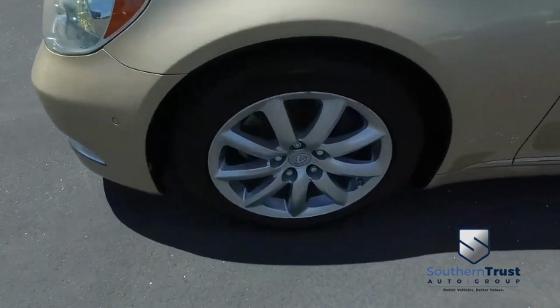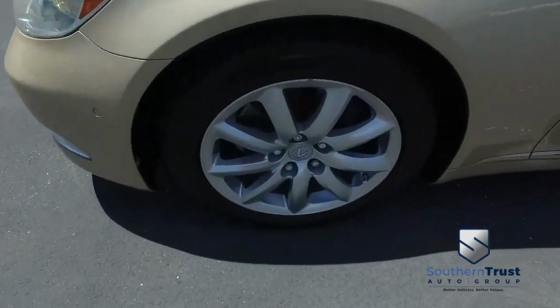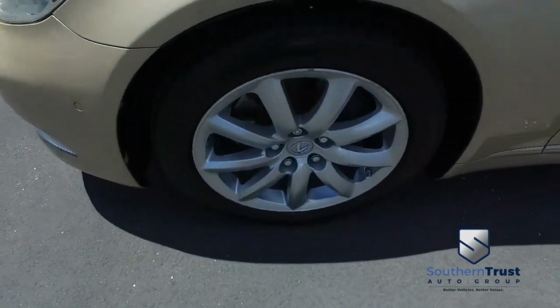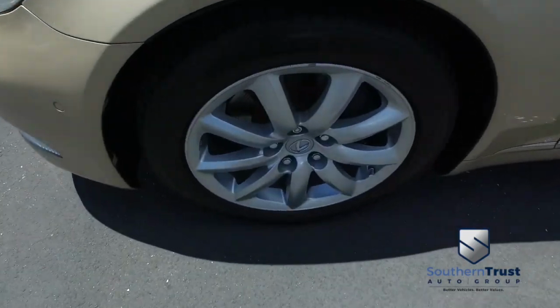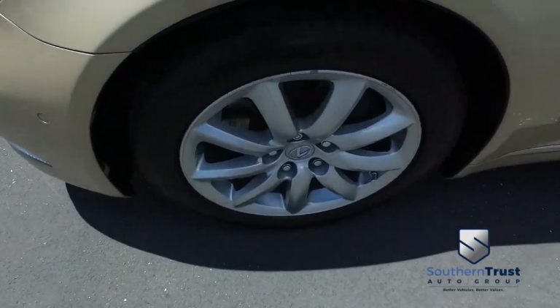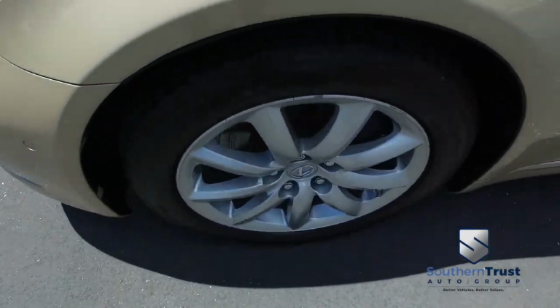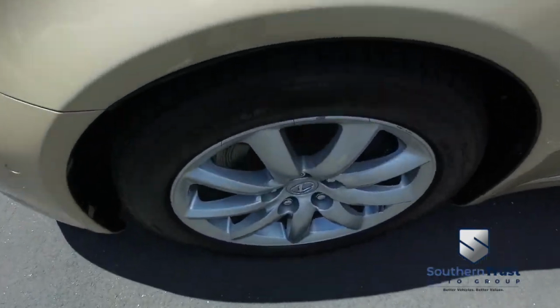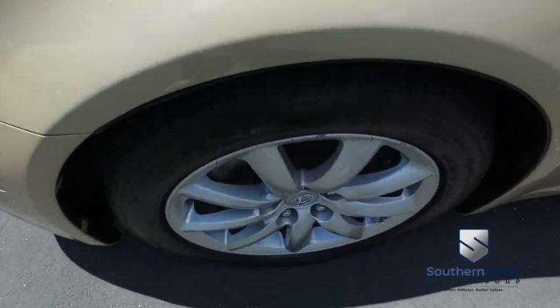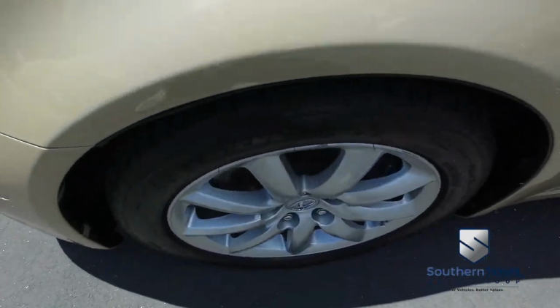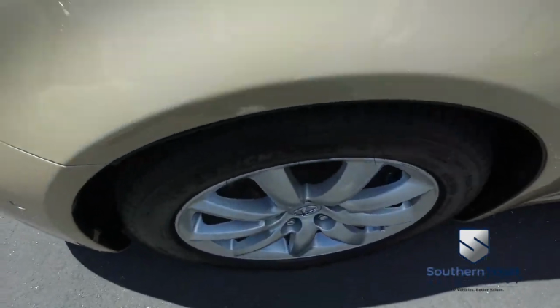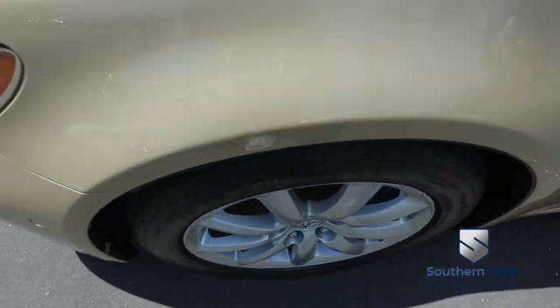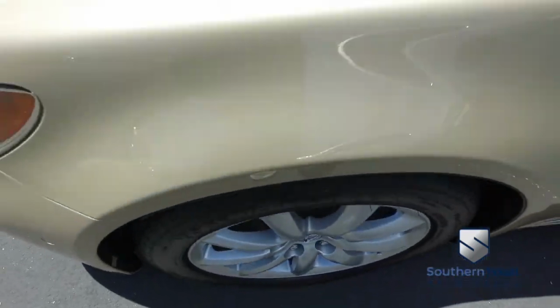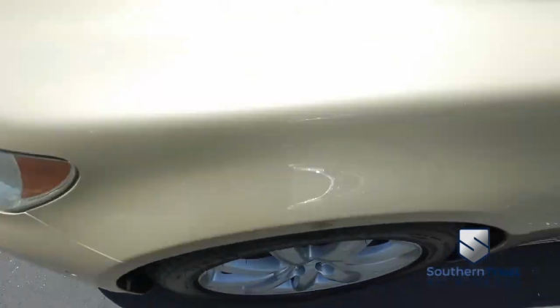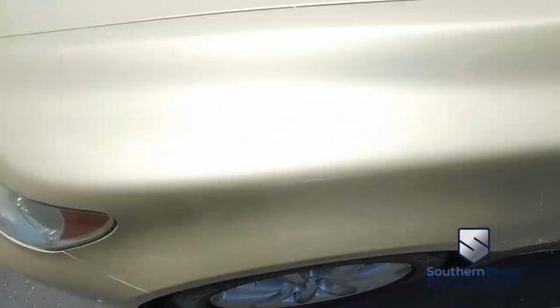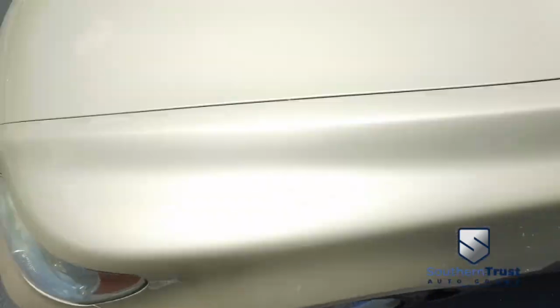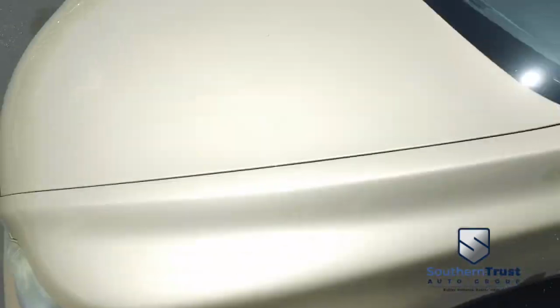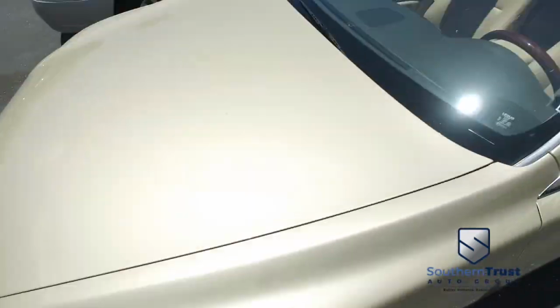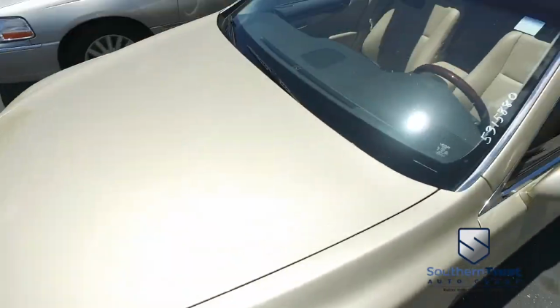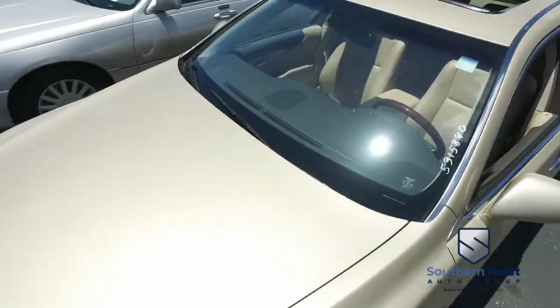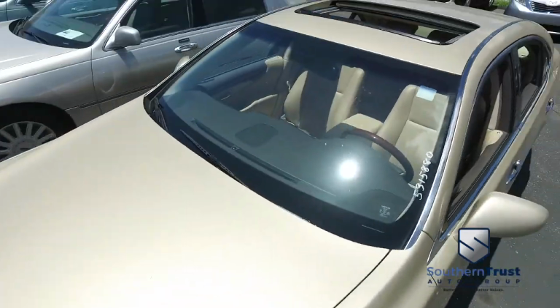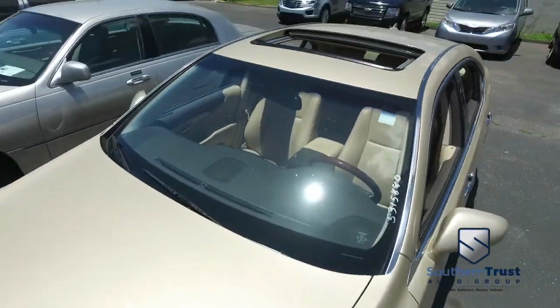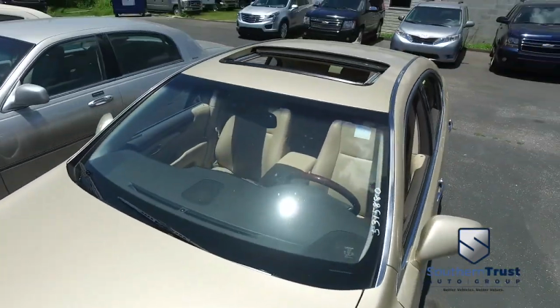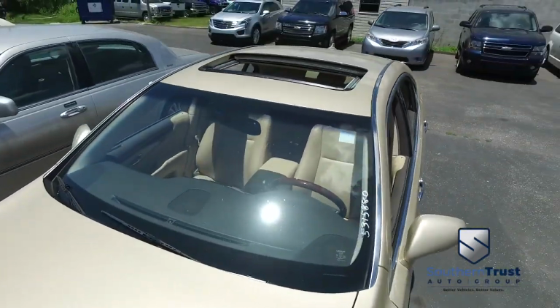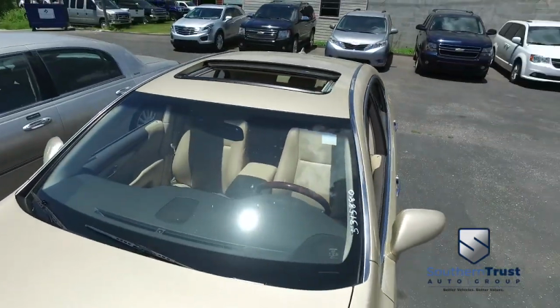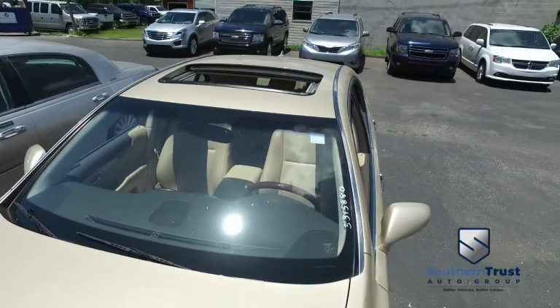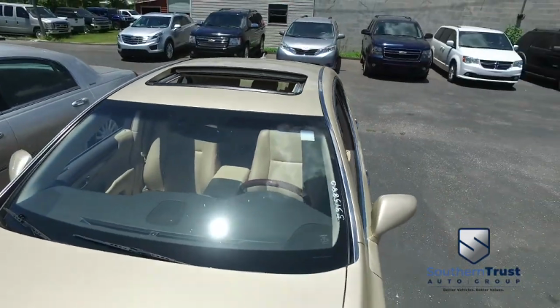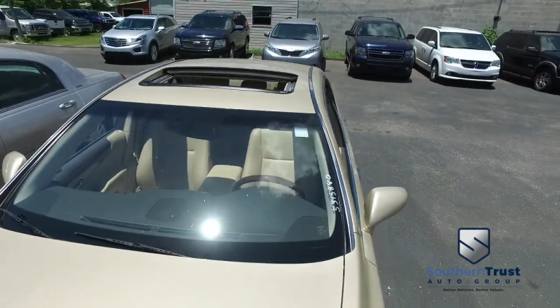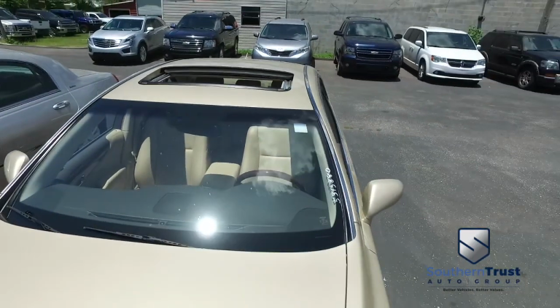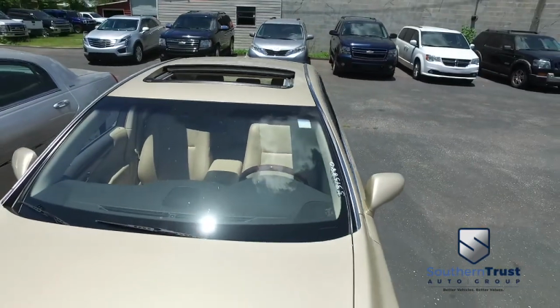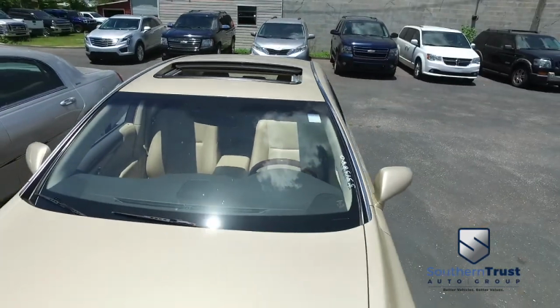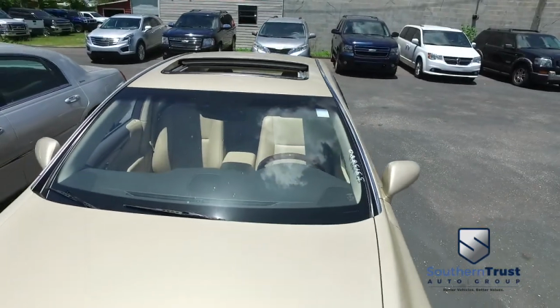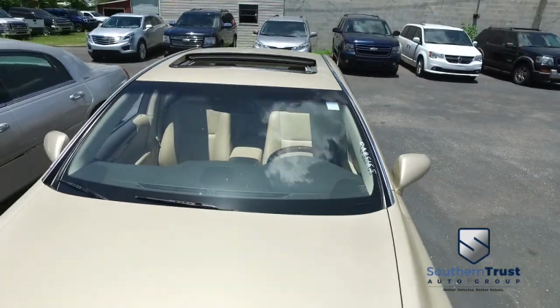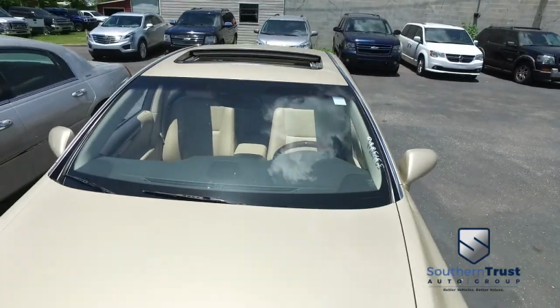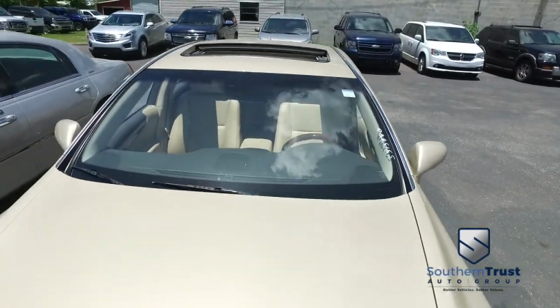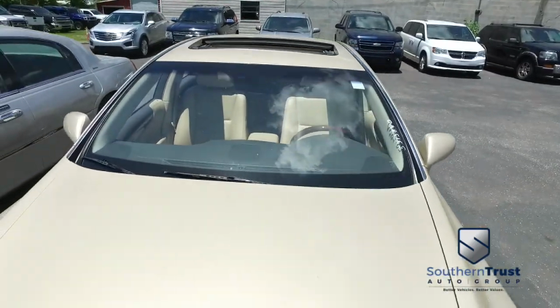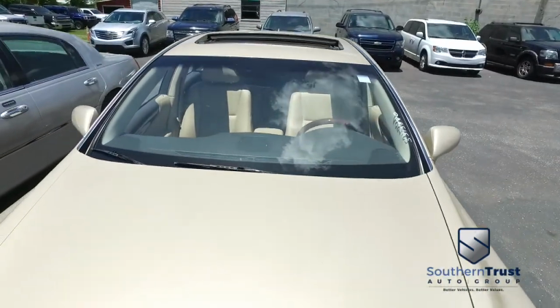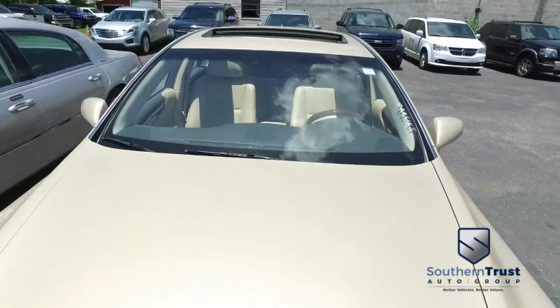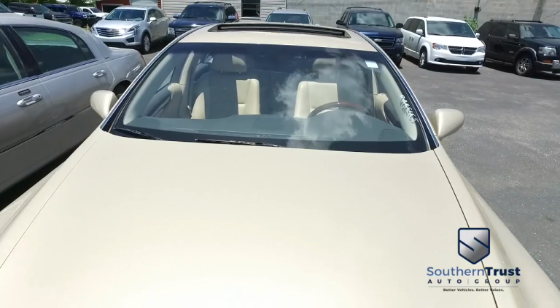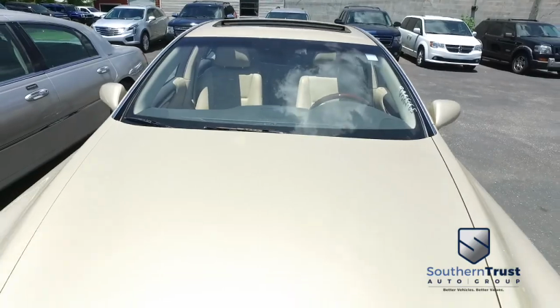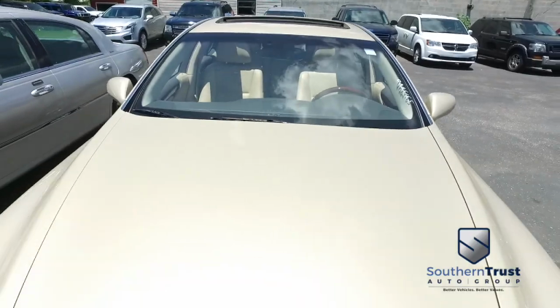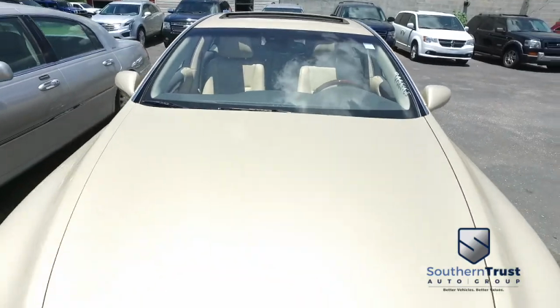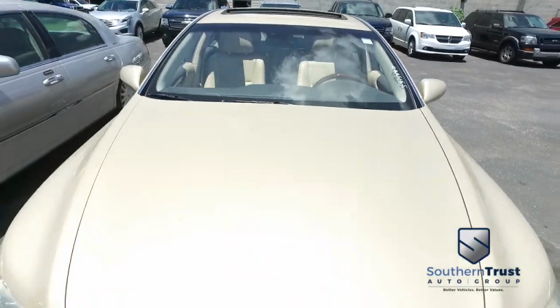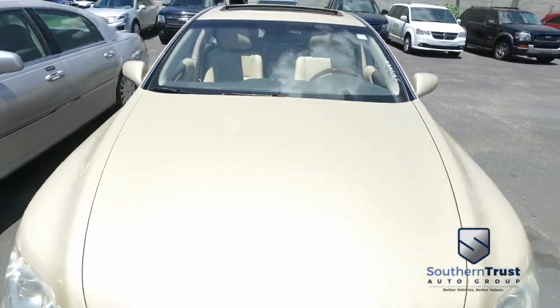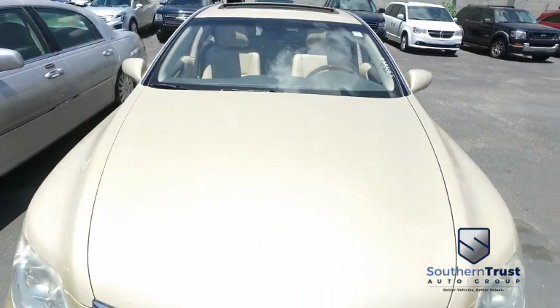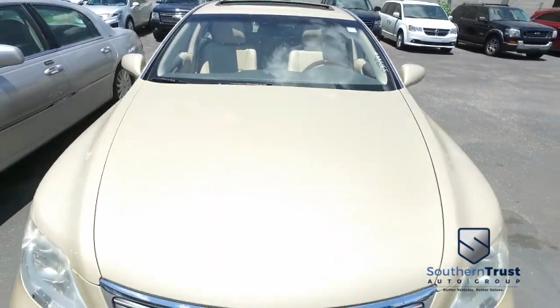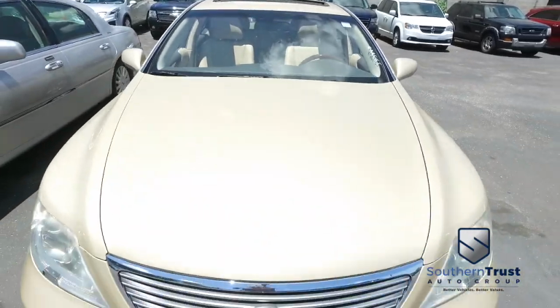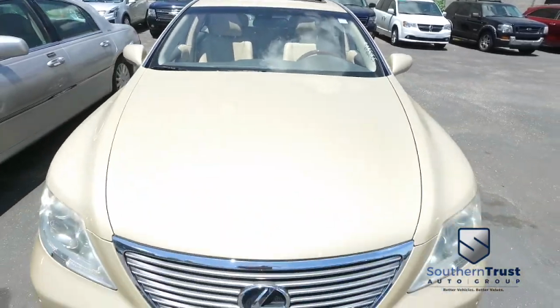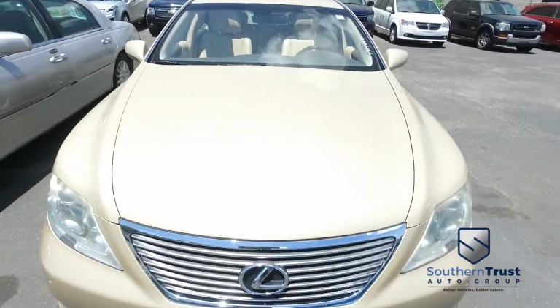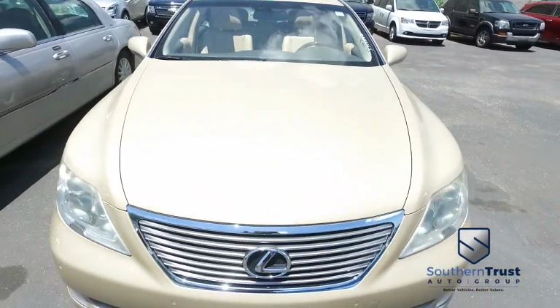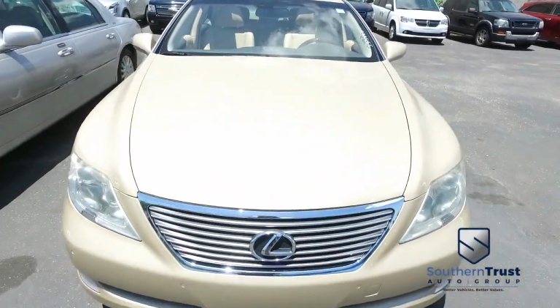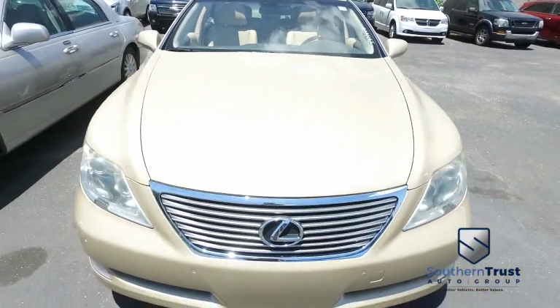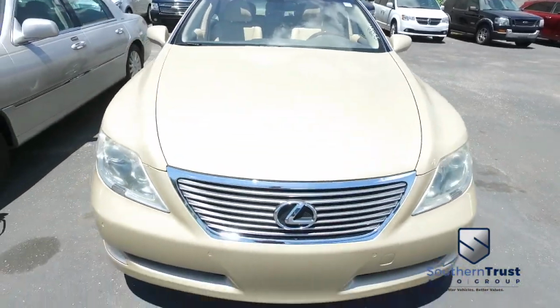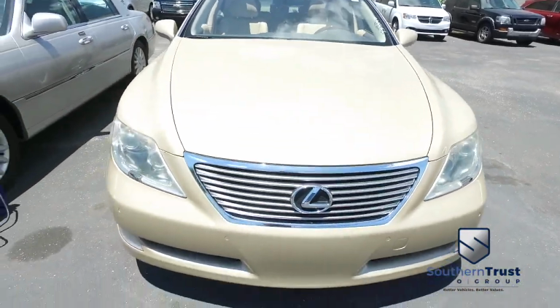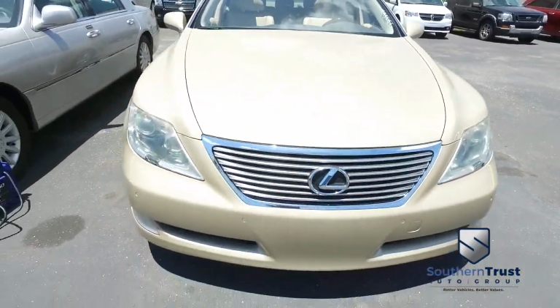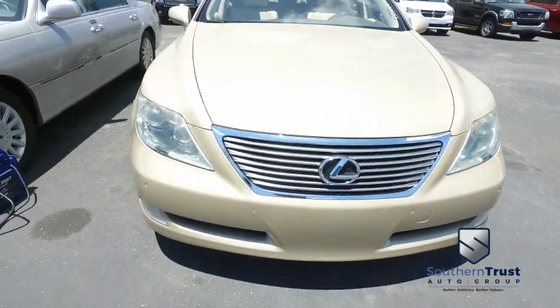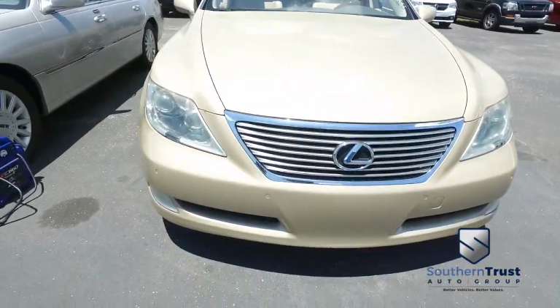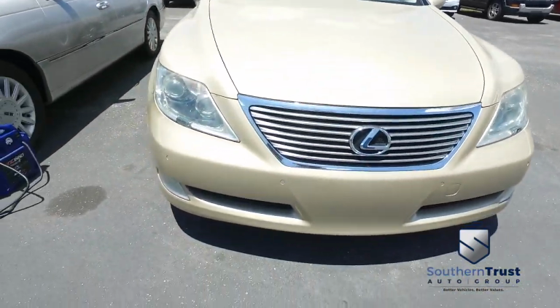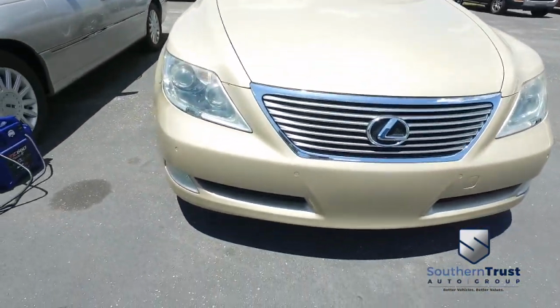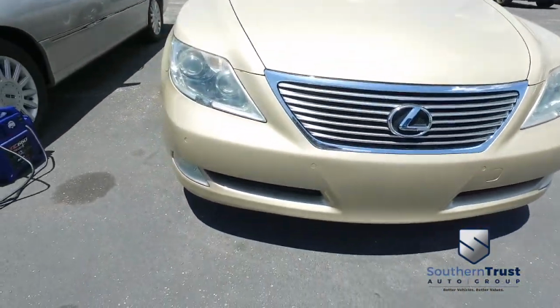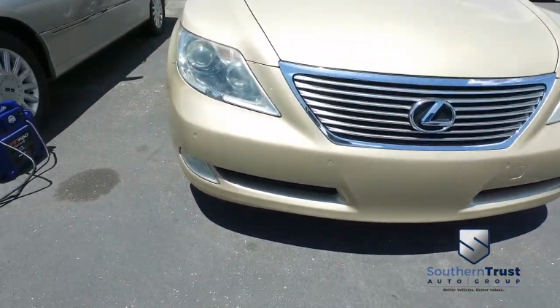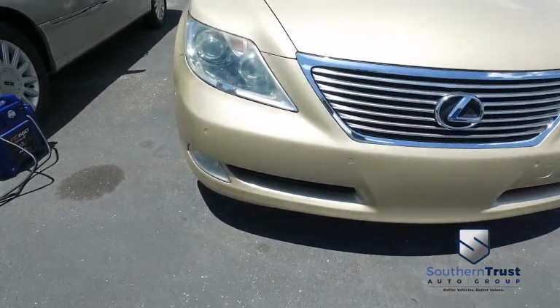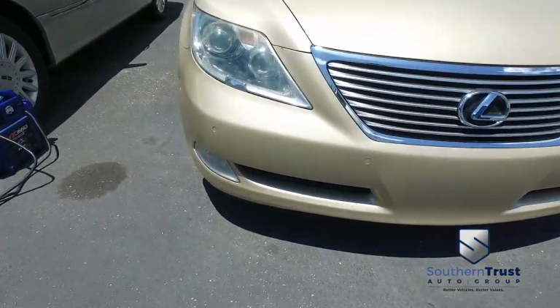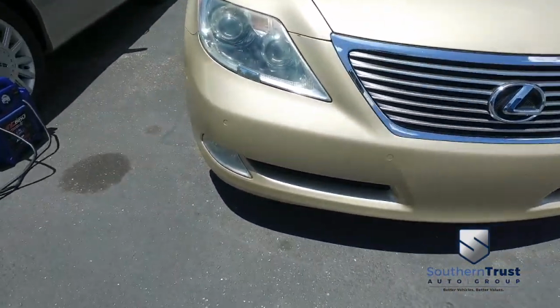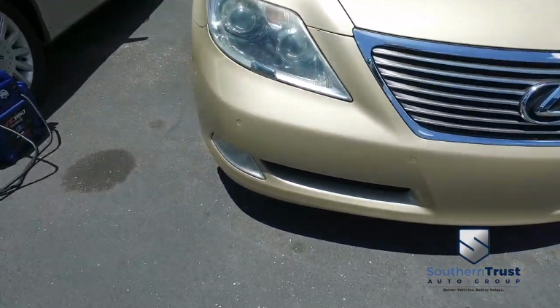Look at those beautiful wheels. Very beefy. Very manly set of tires to get the party started right. Southern Trust goes all night. Check out the roof, check out the hood — looking good, rolling through your neighborhood.